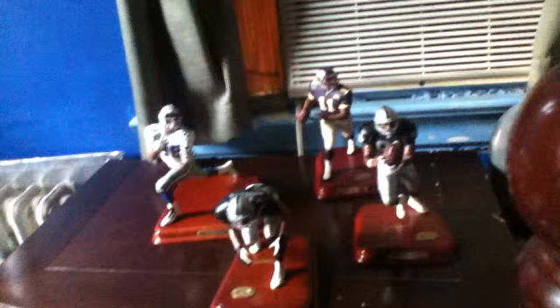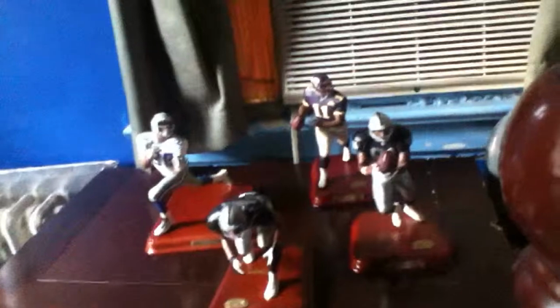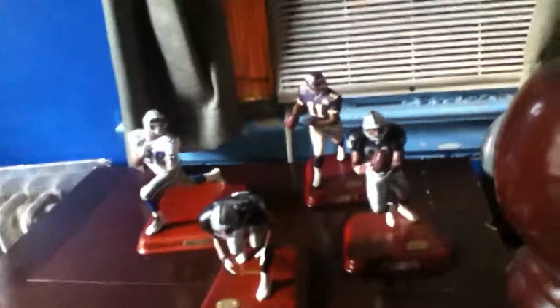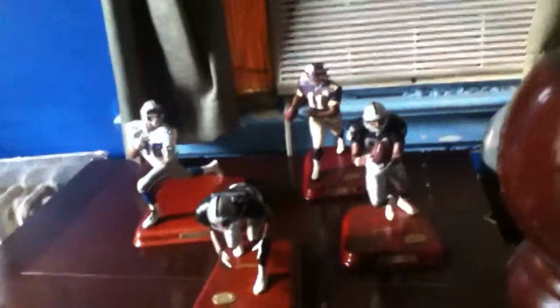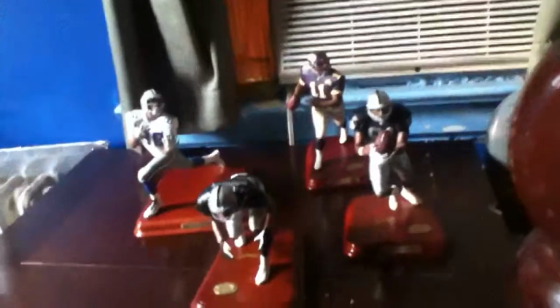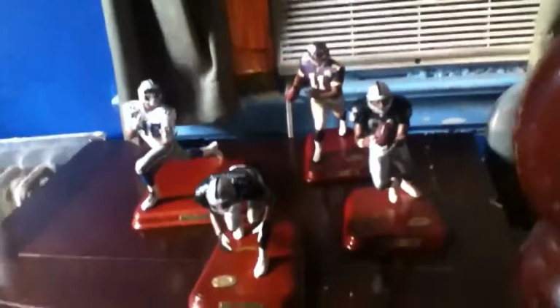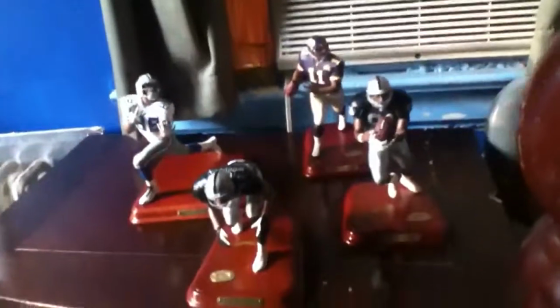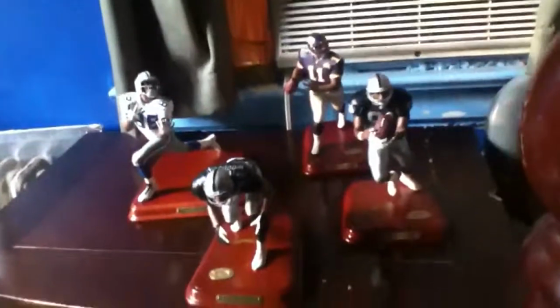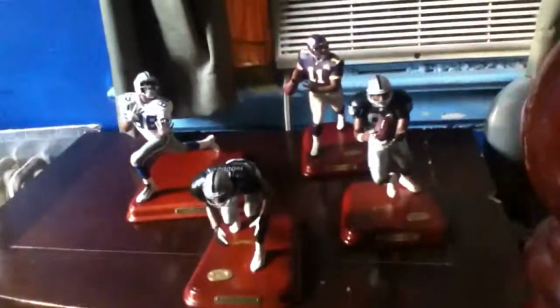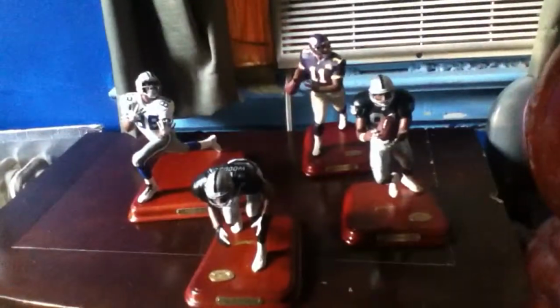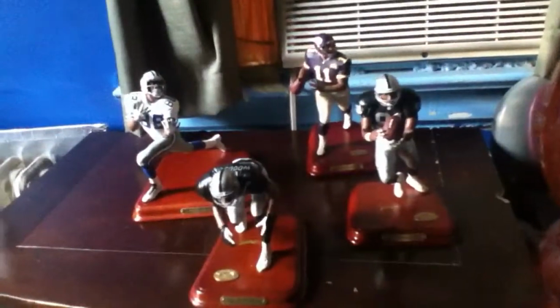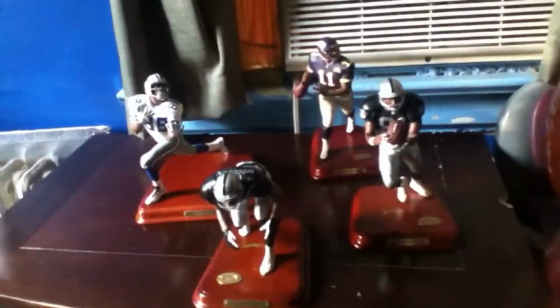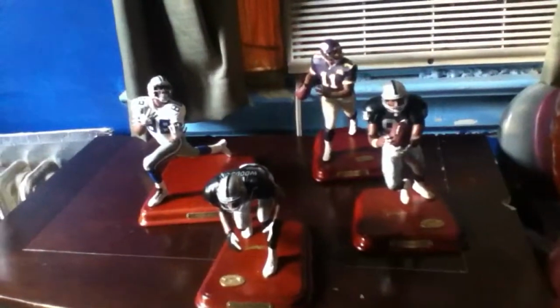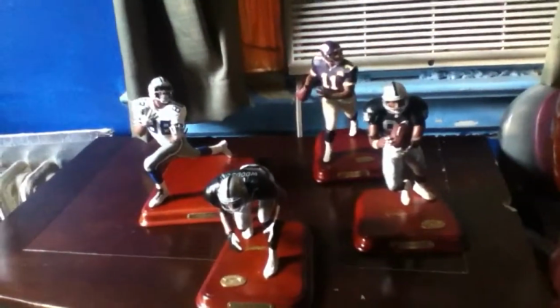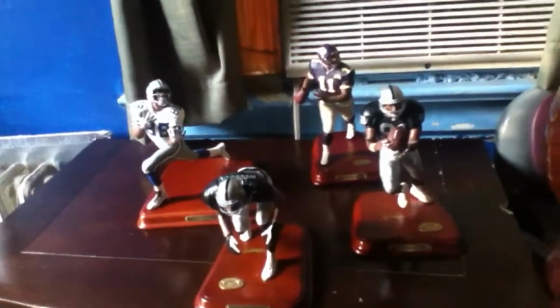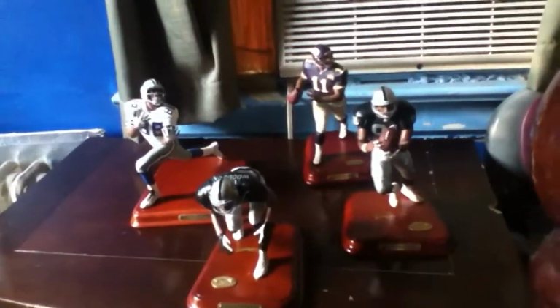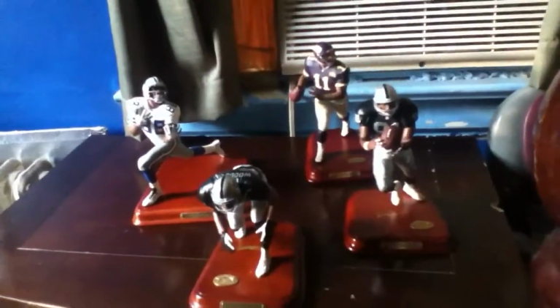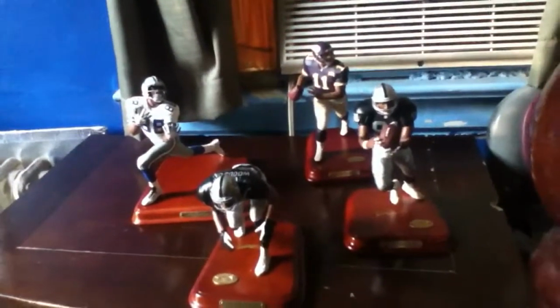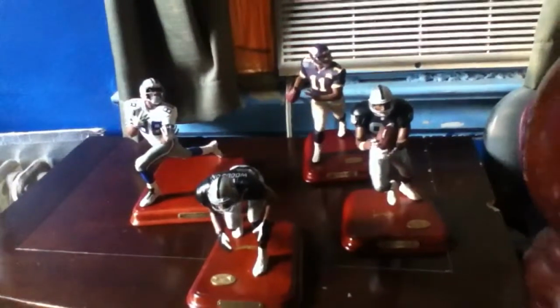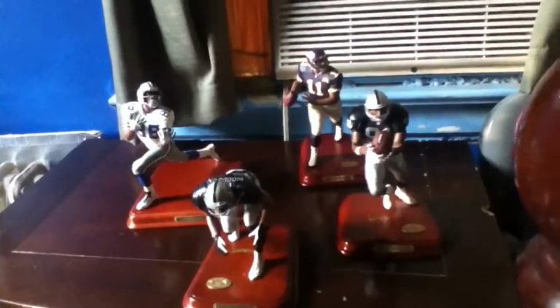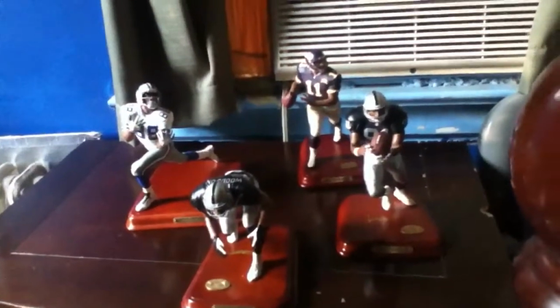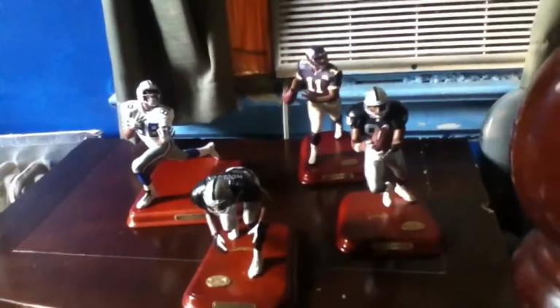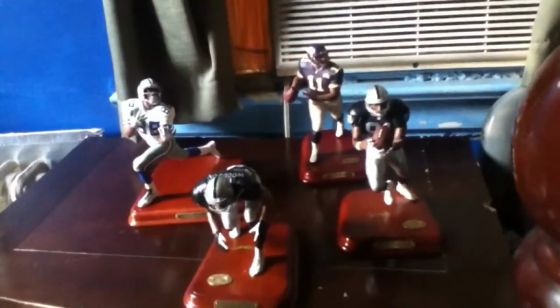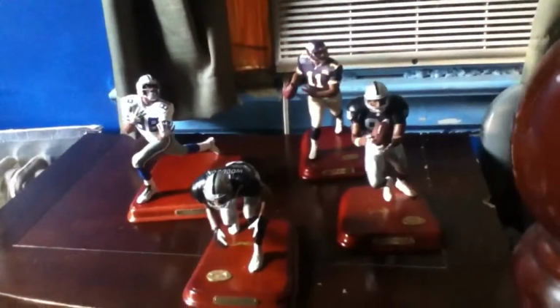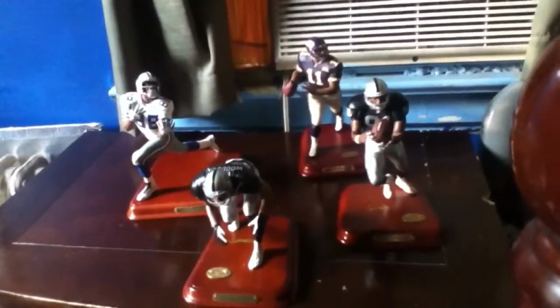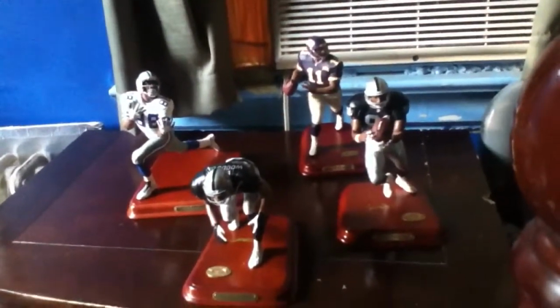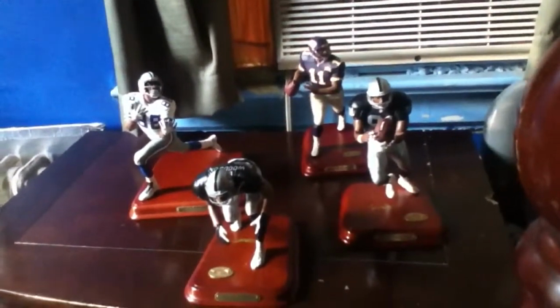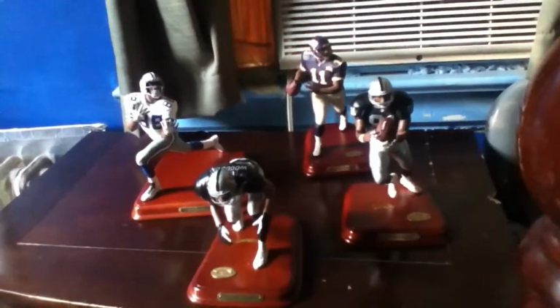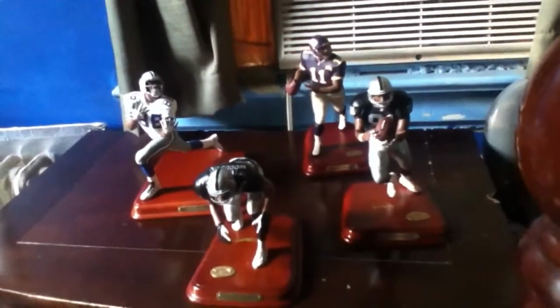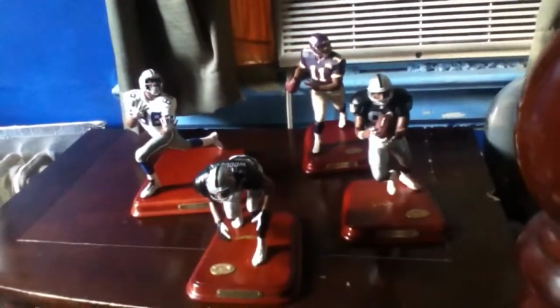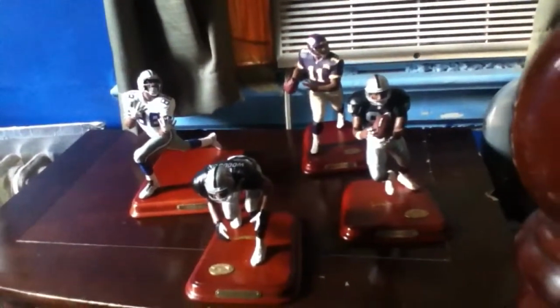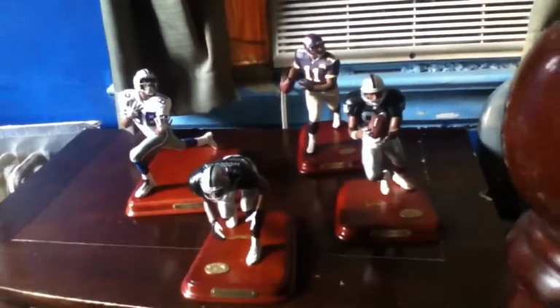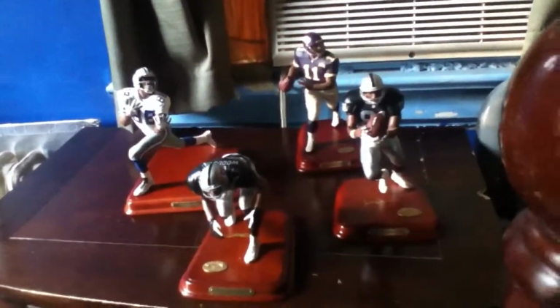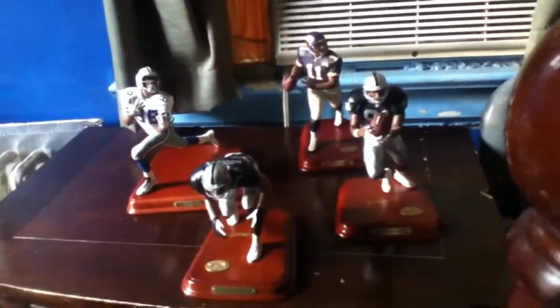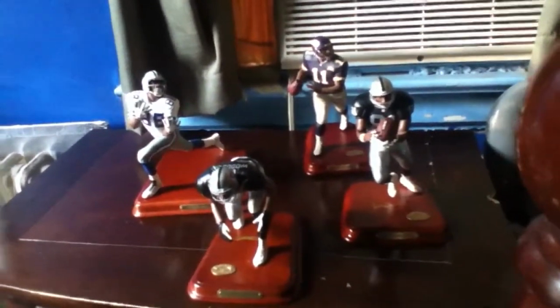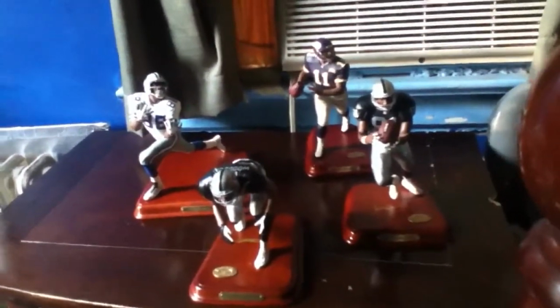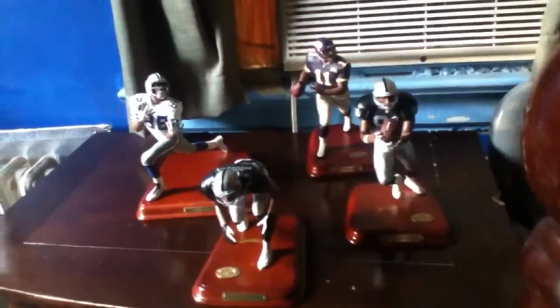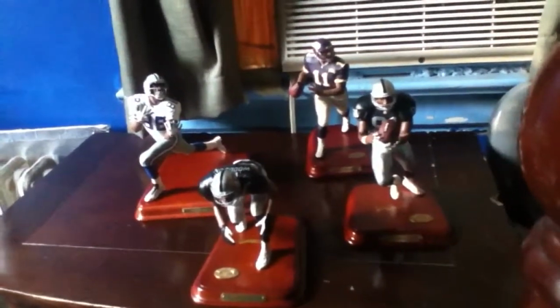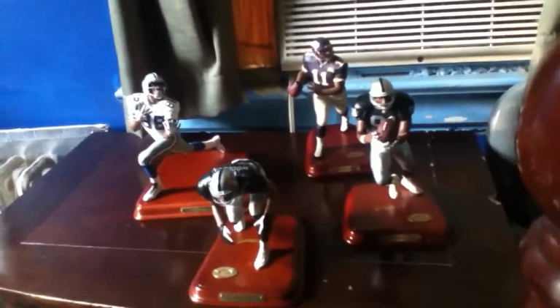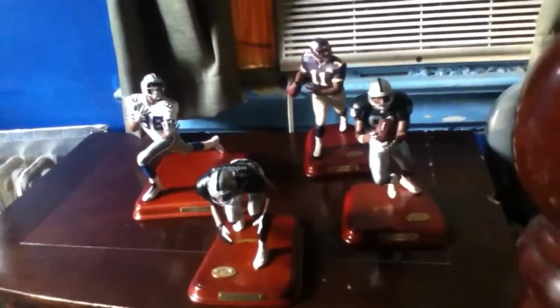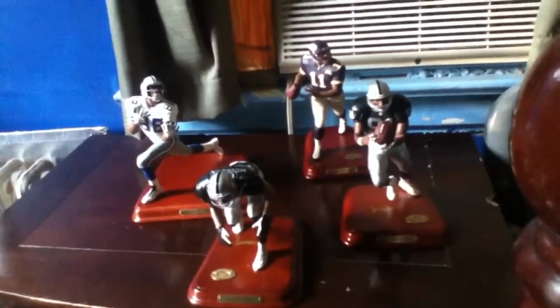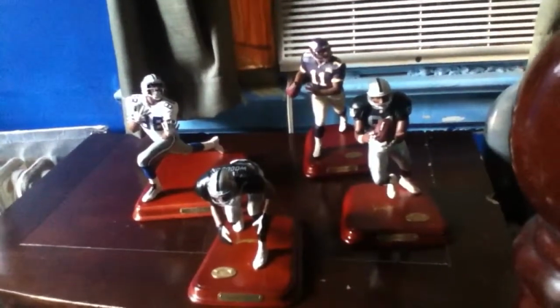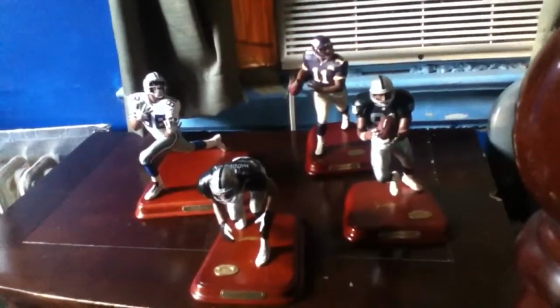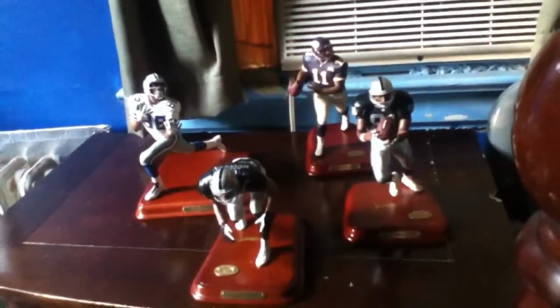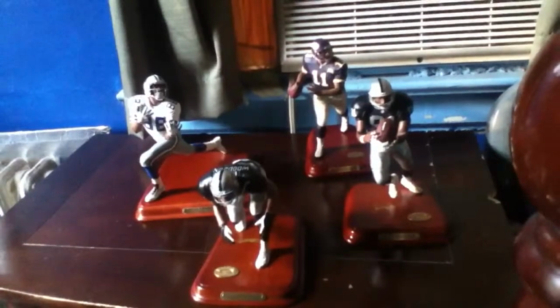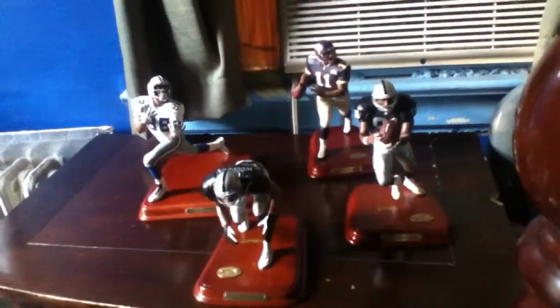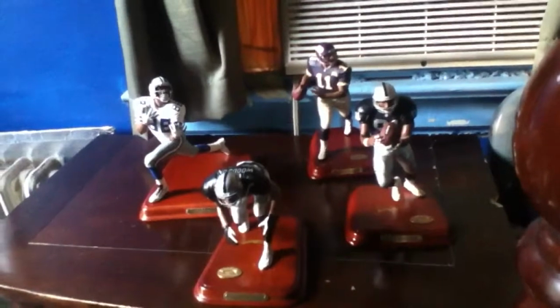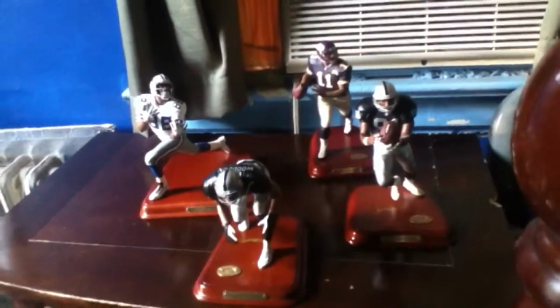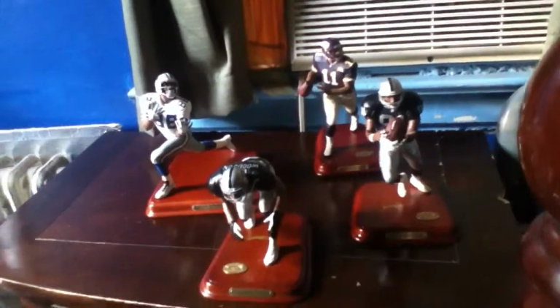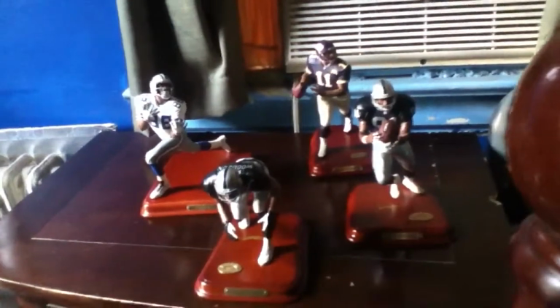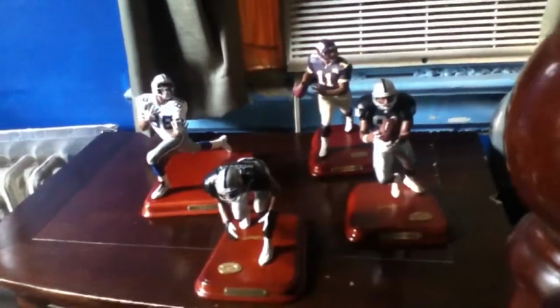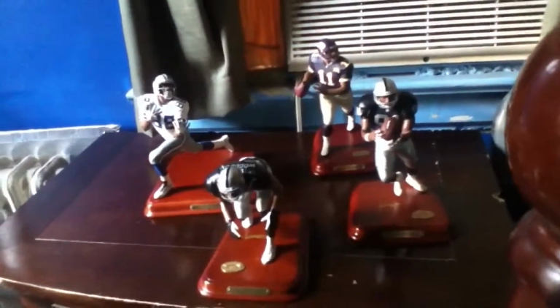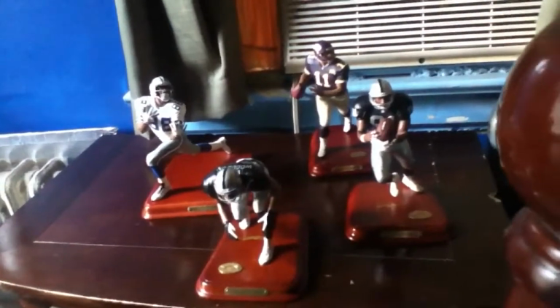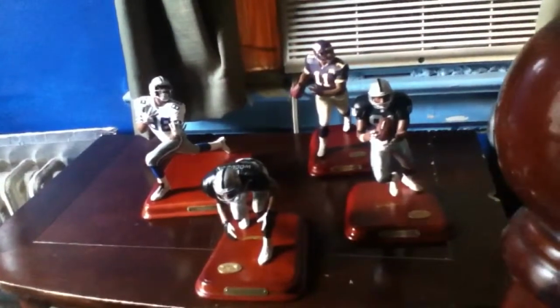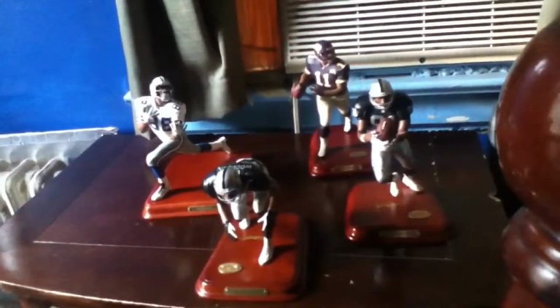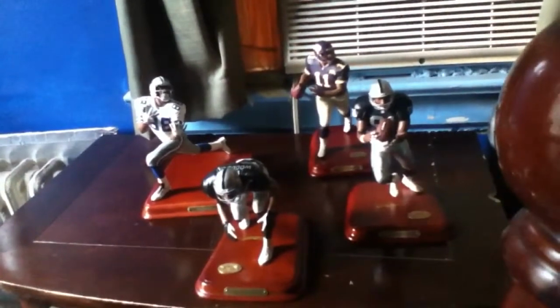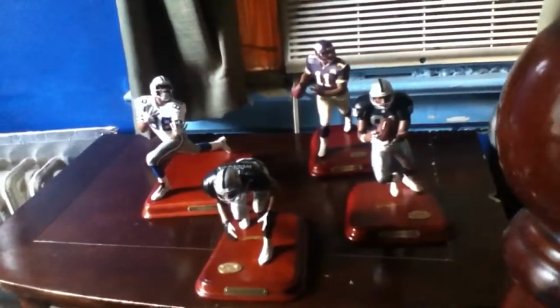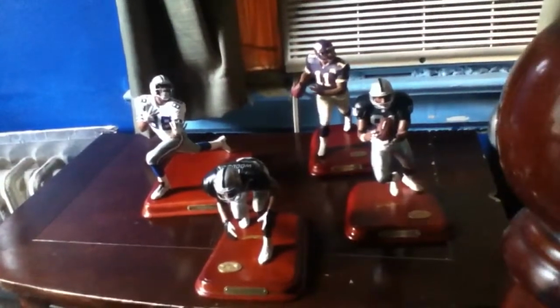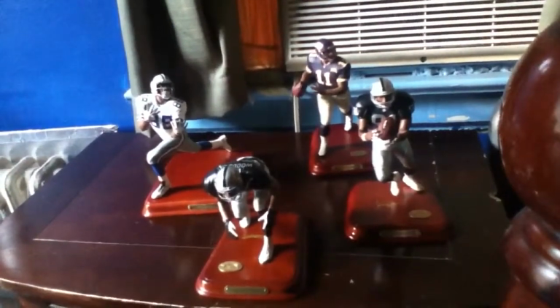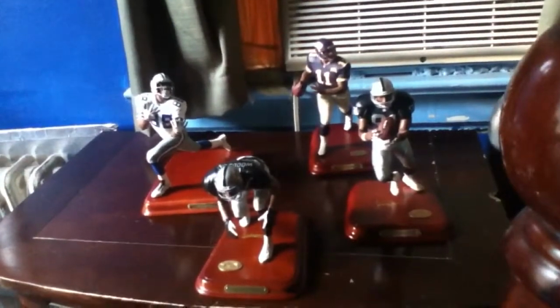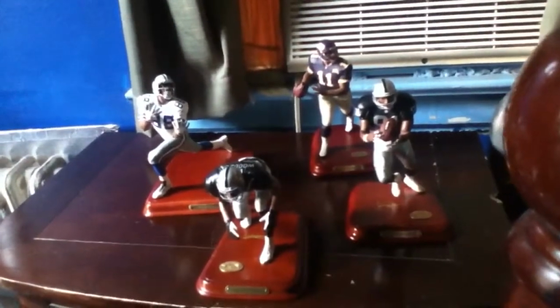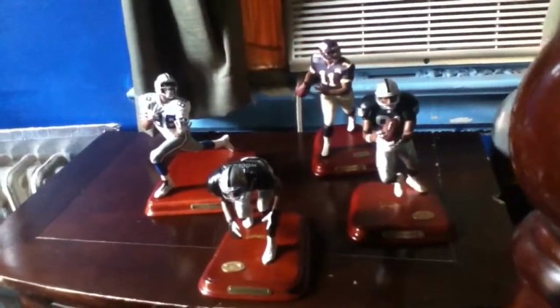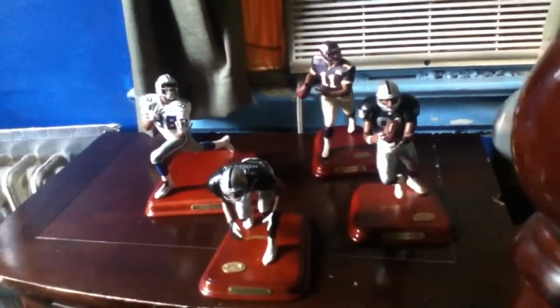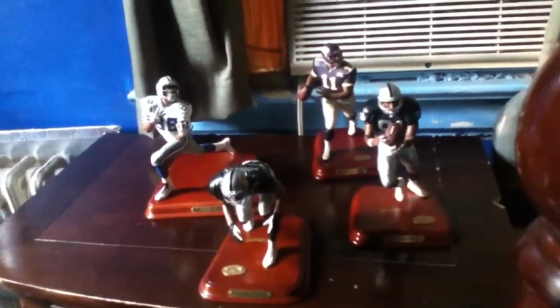G.Smooth here again. Here we have four Danbury NFL figurines.